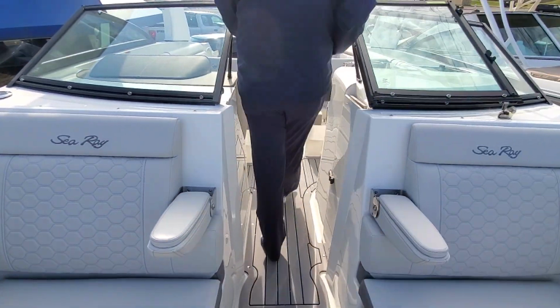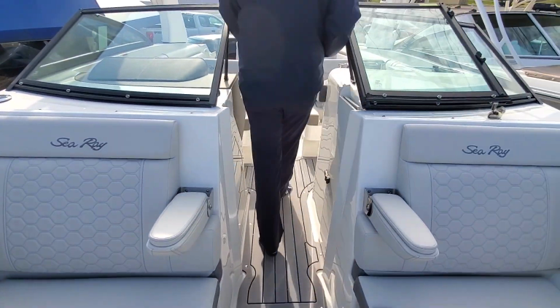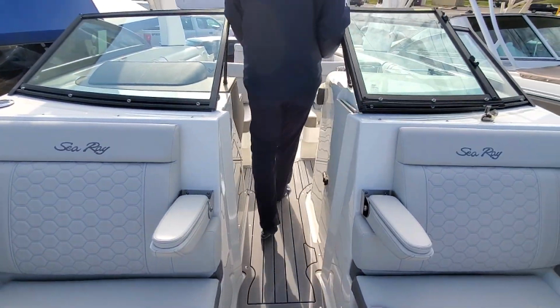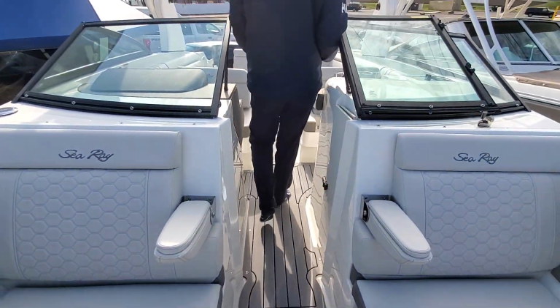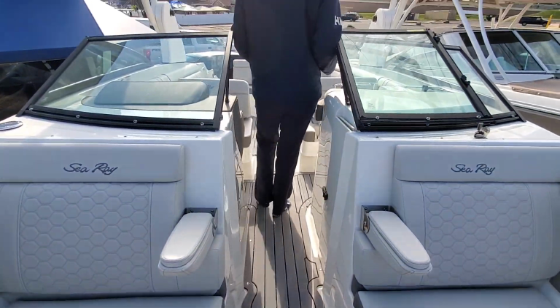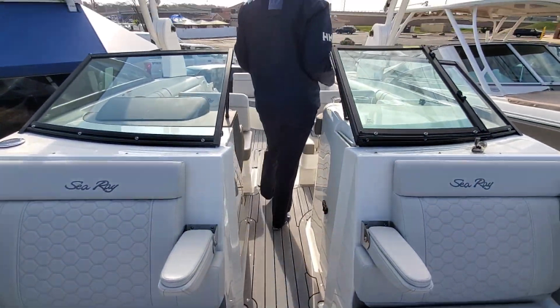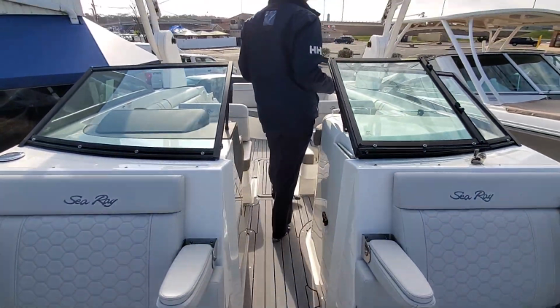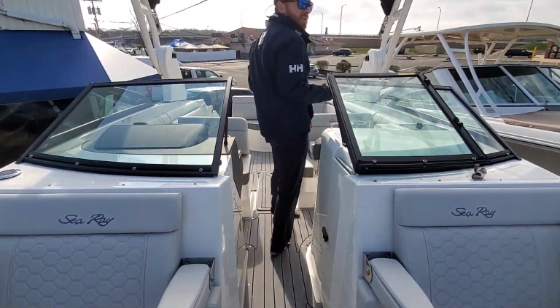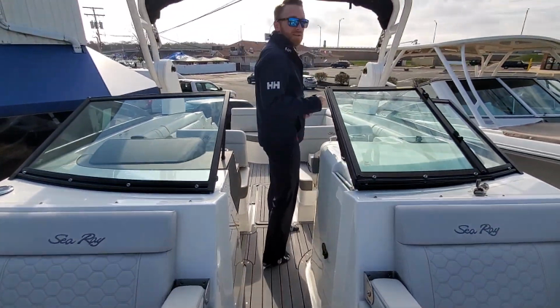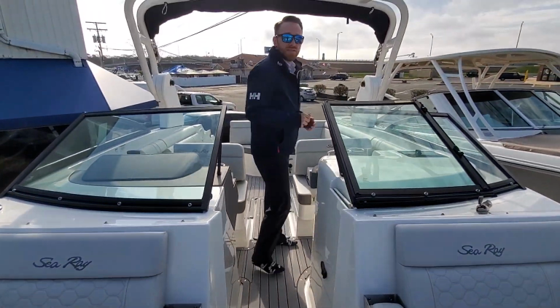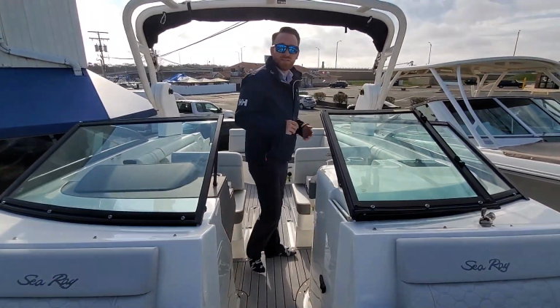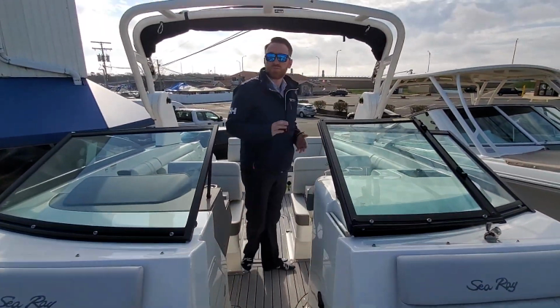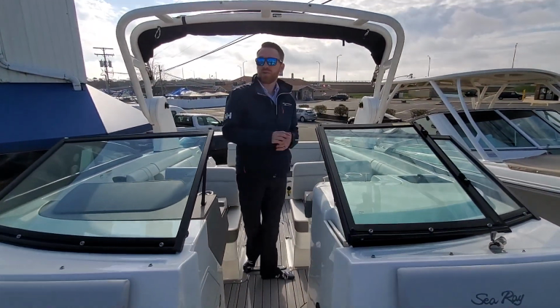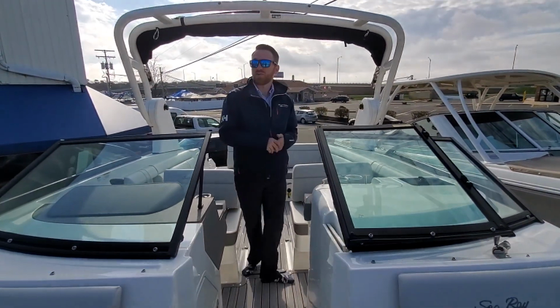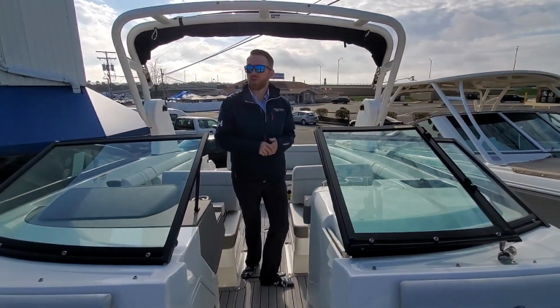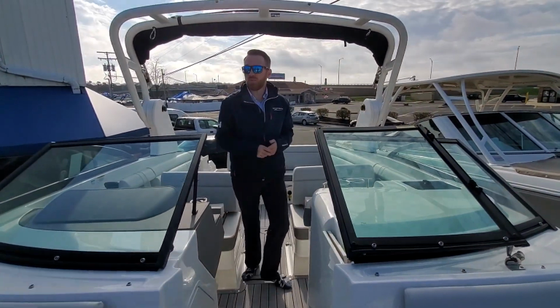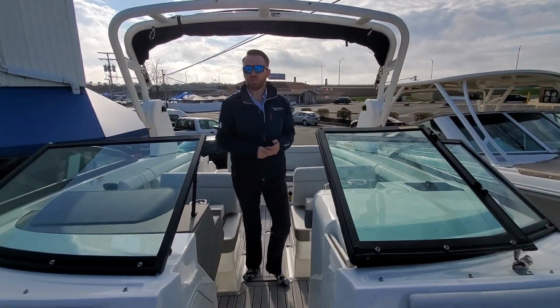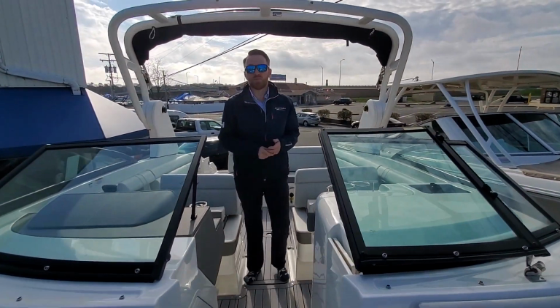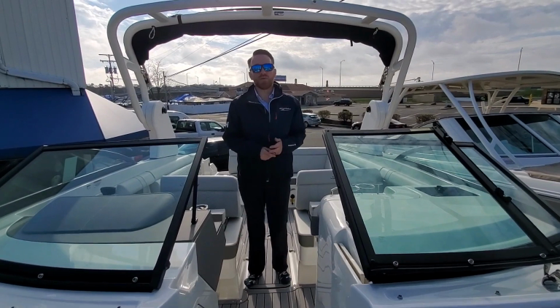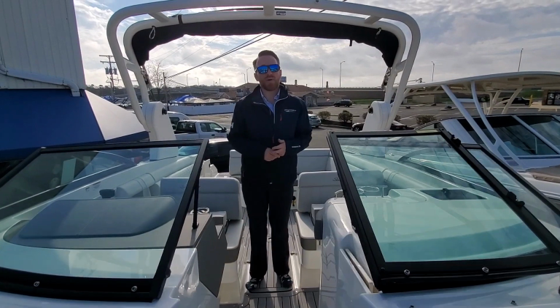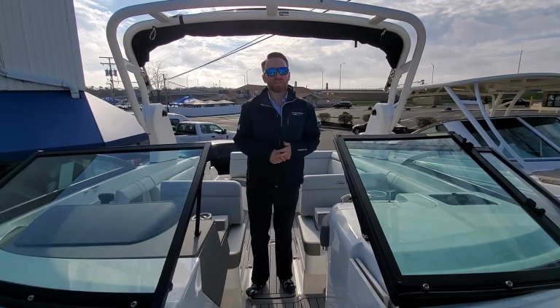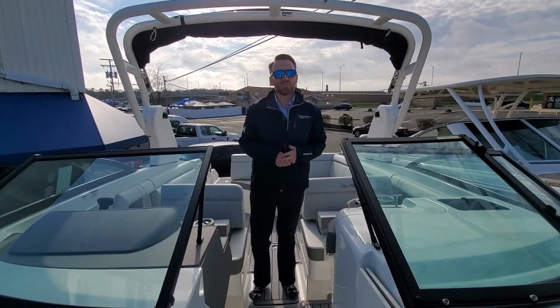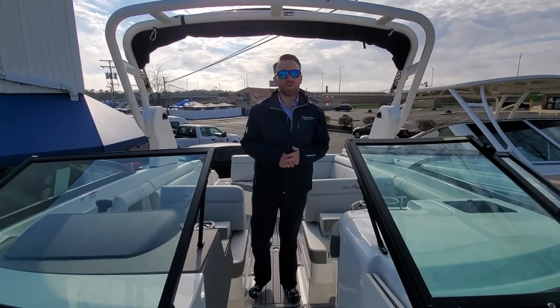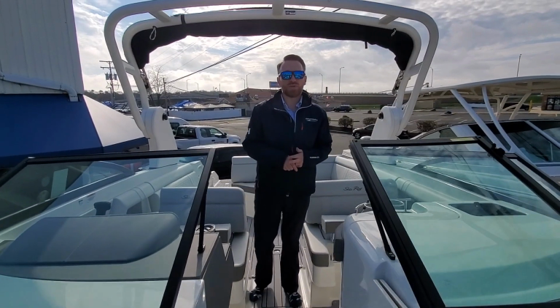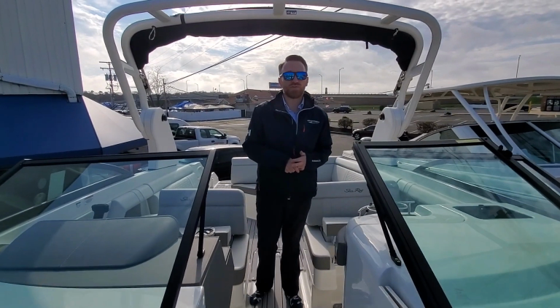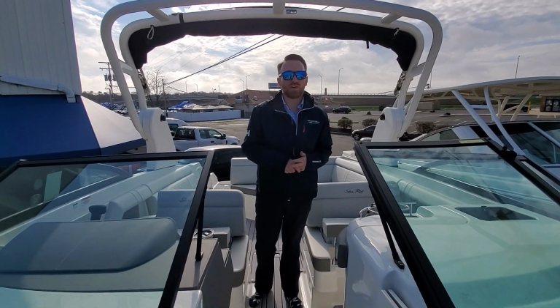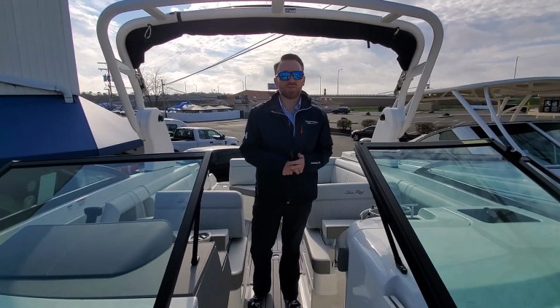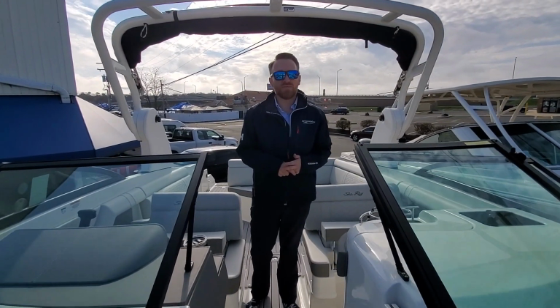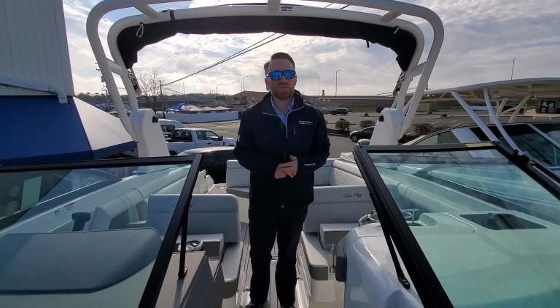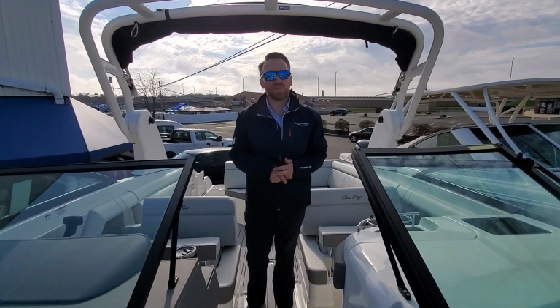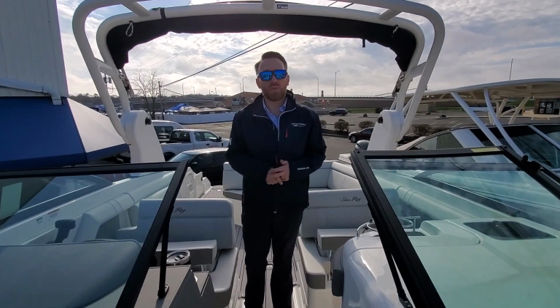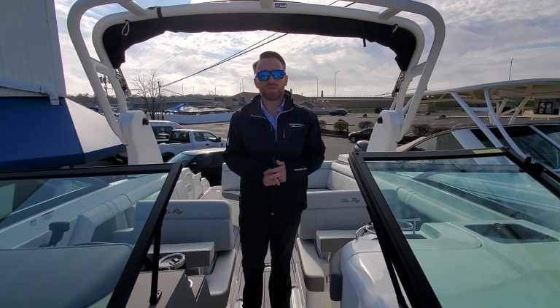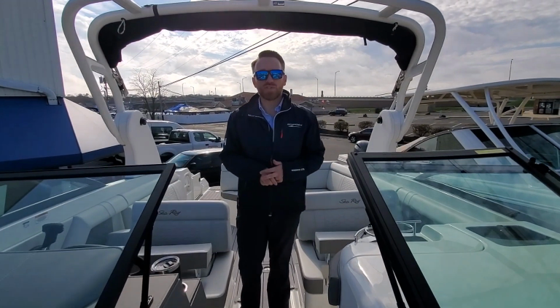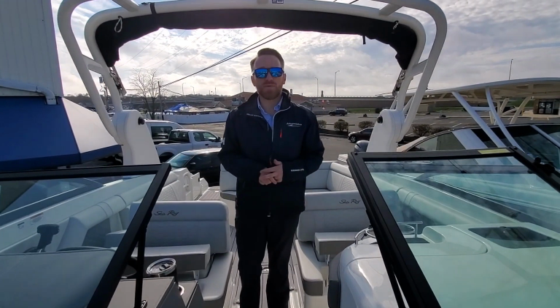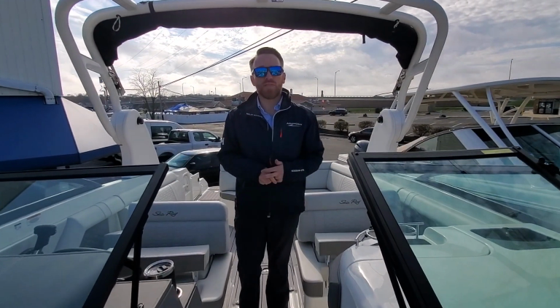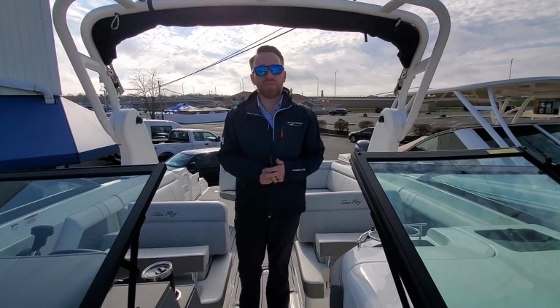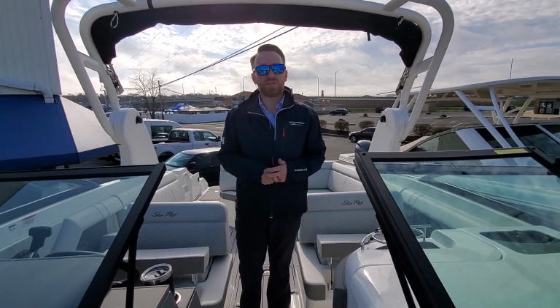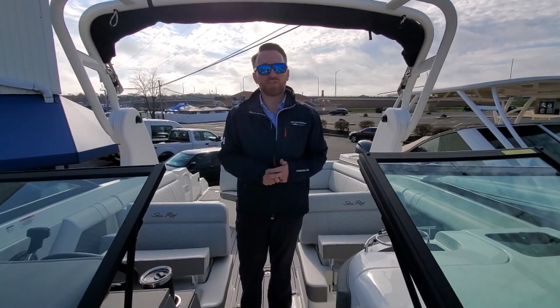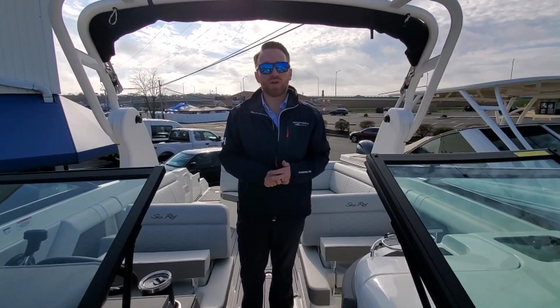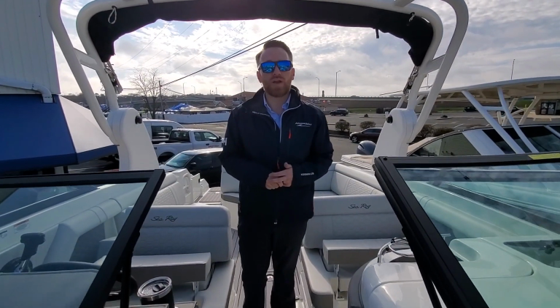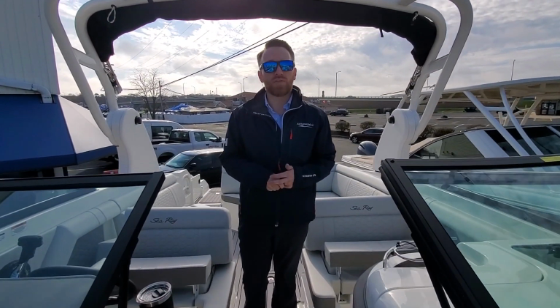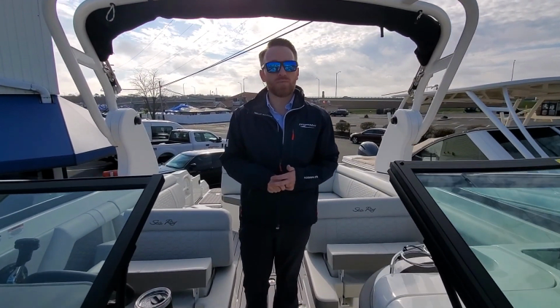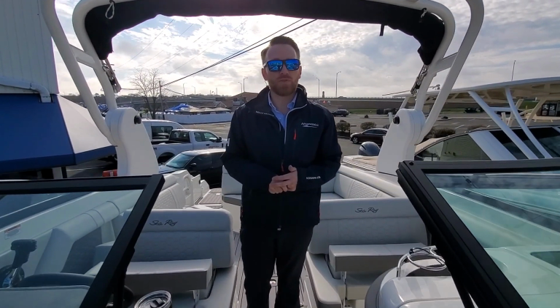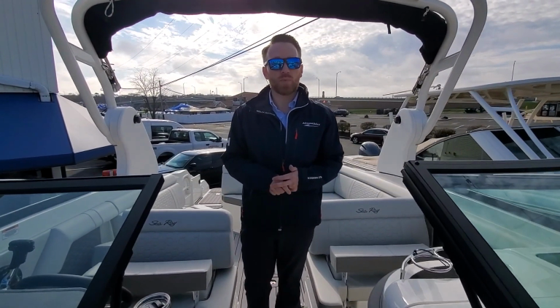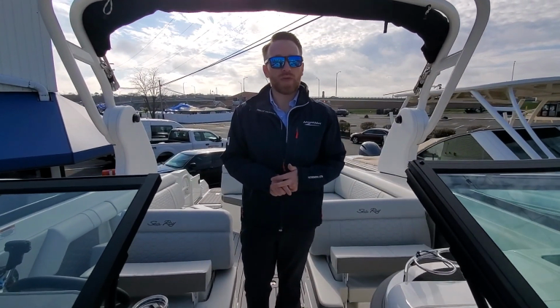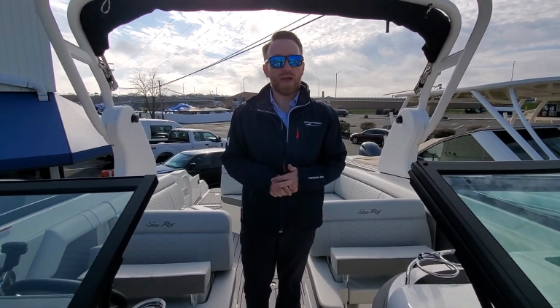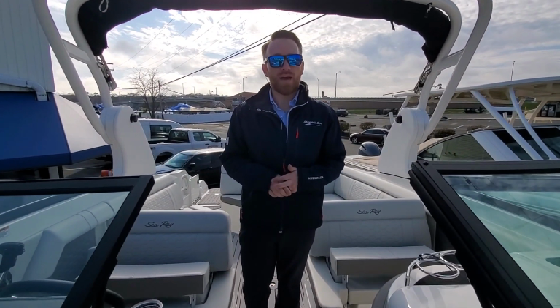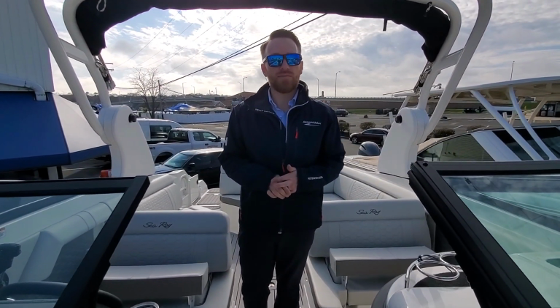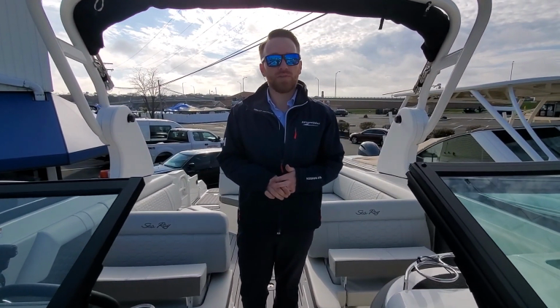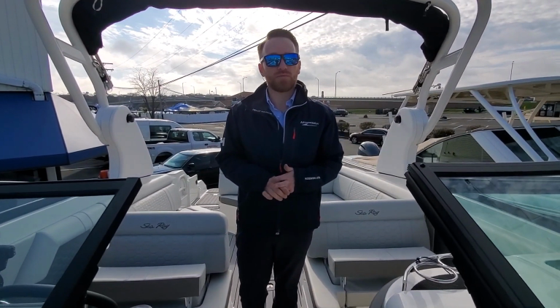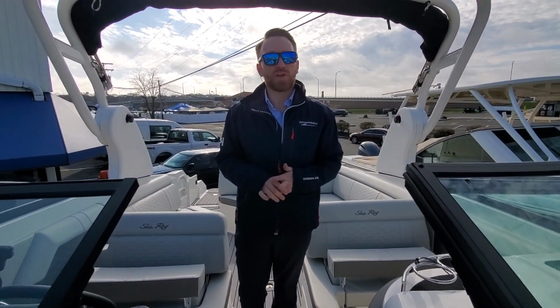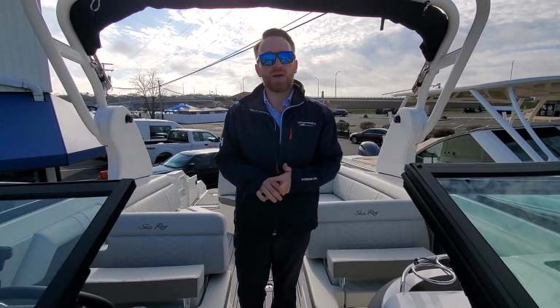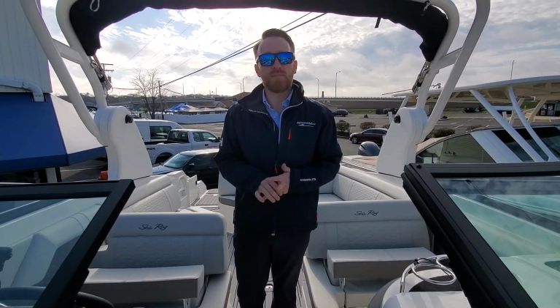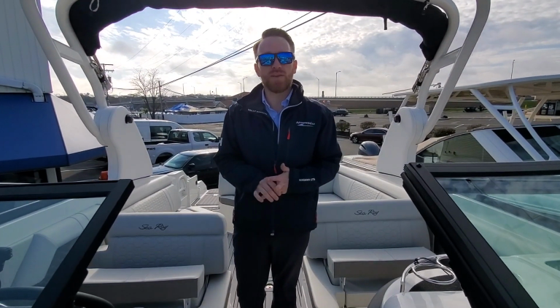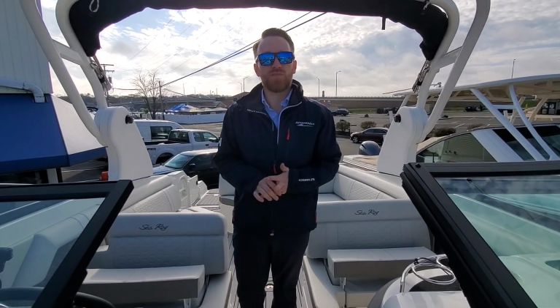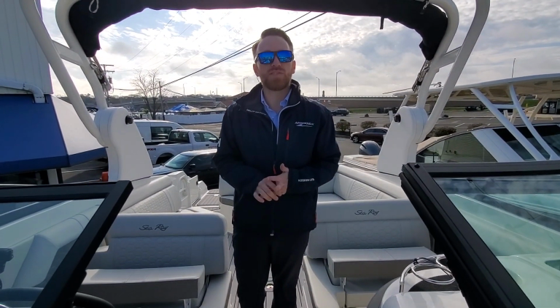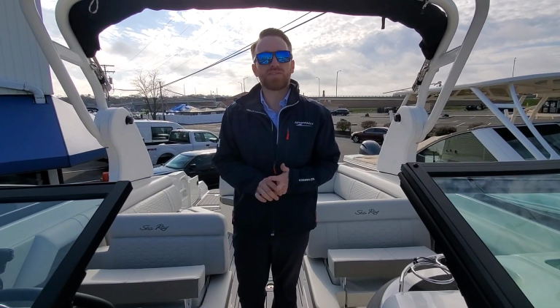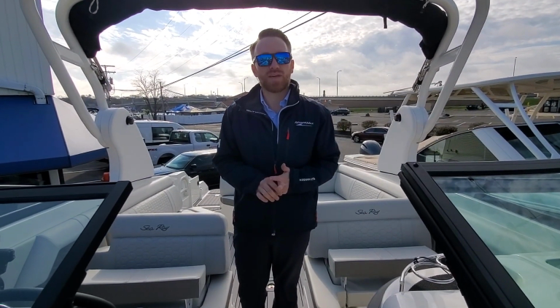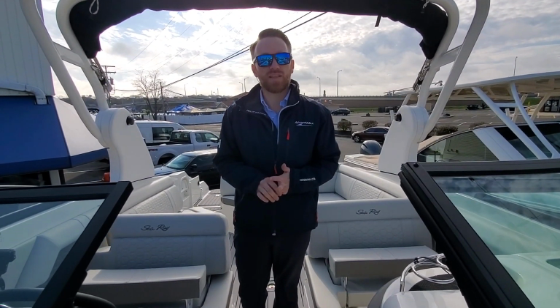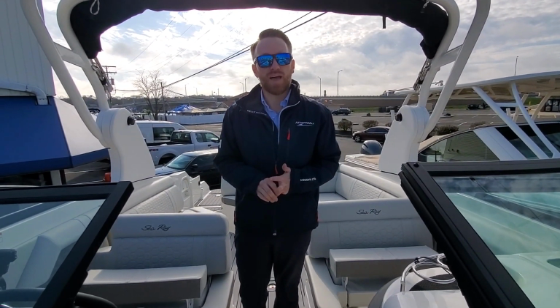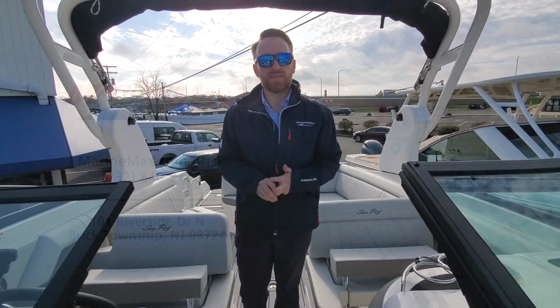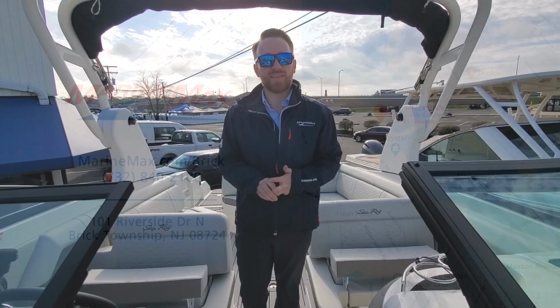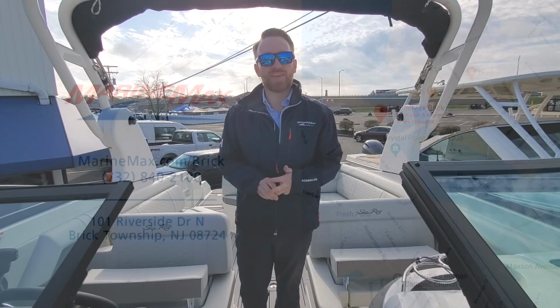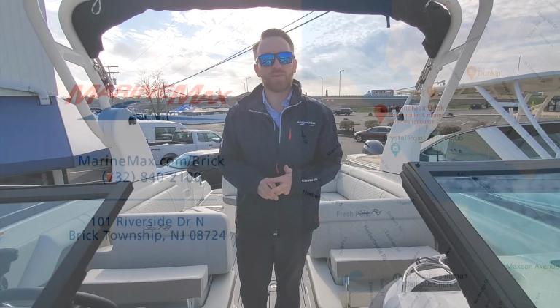Alright guys, this is Peter Soma with MarineMax in Brick, New Jersey. If you have any questions about this or any of the boats that we have, feel free to come in or visit us online. Thank you.